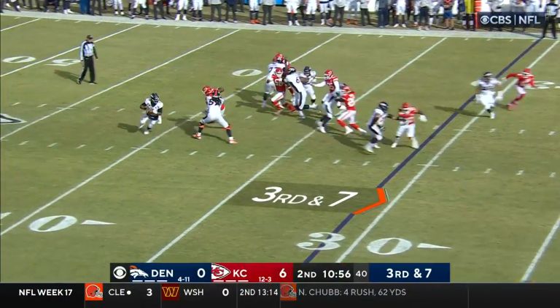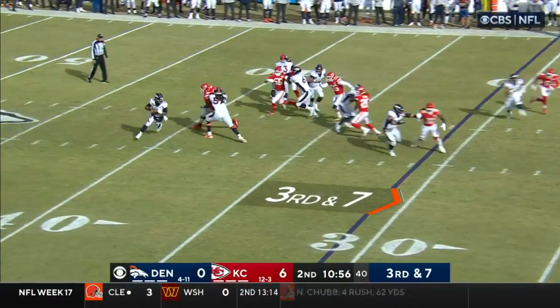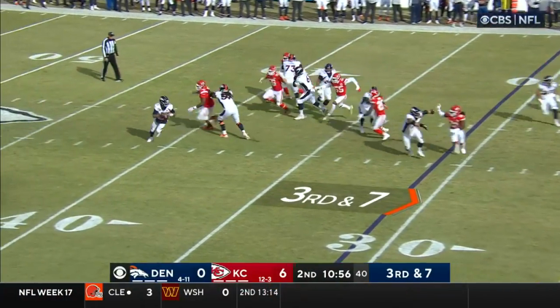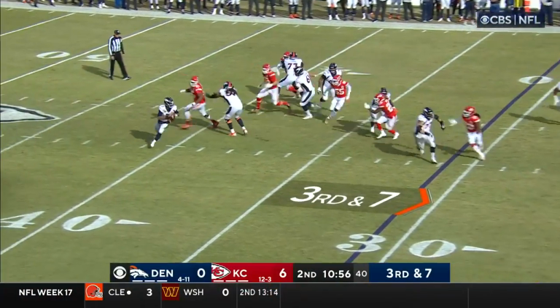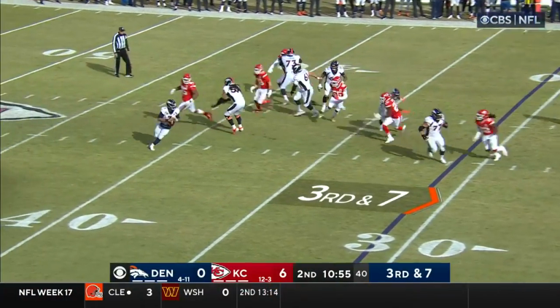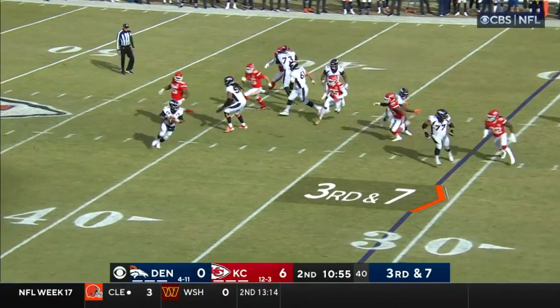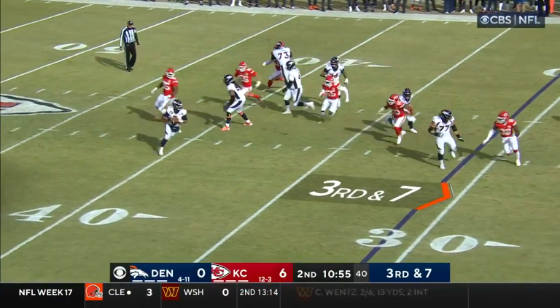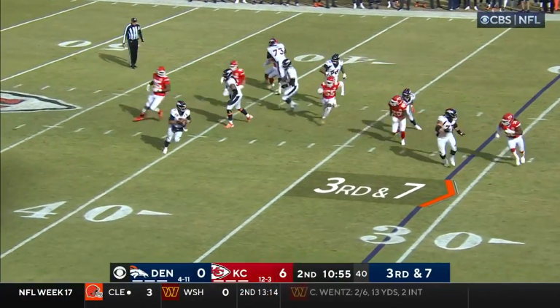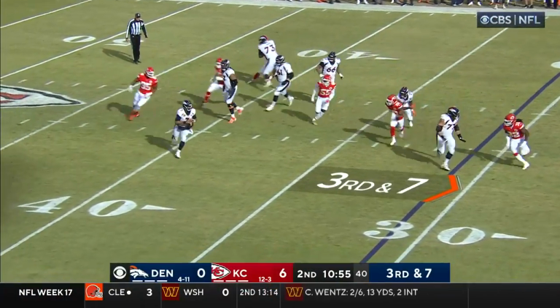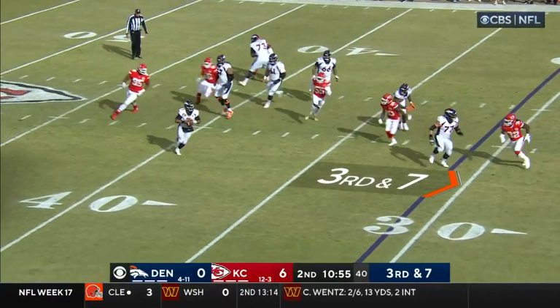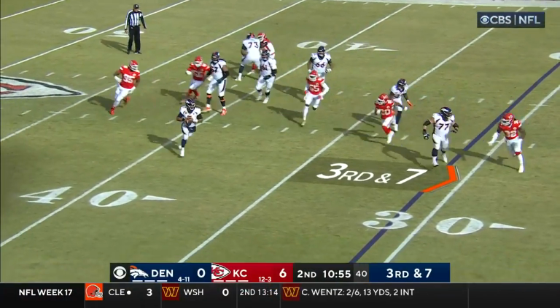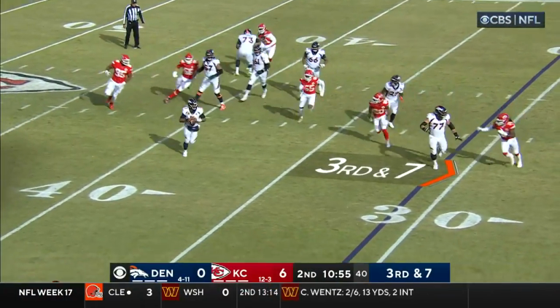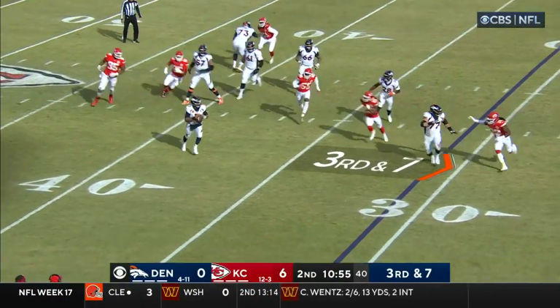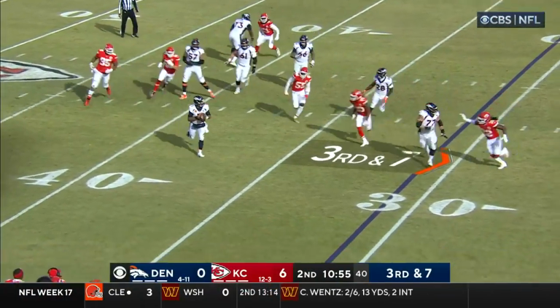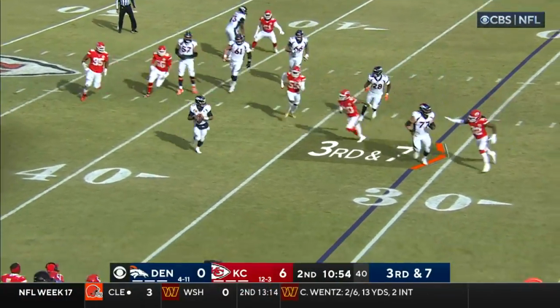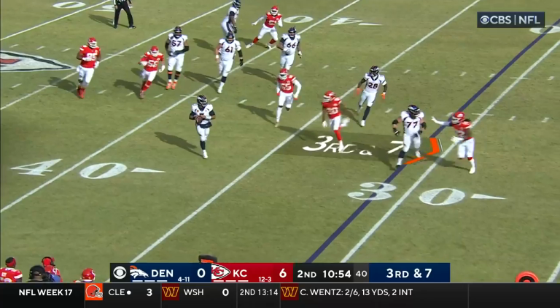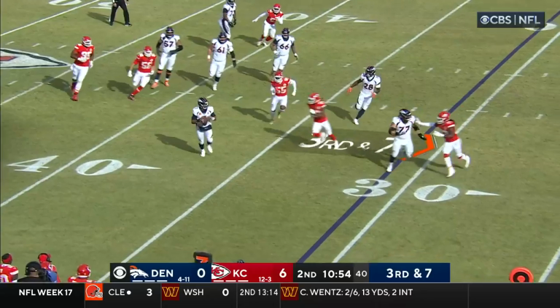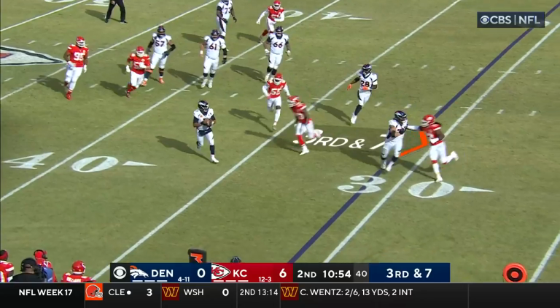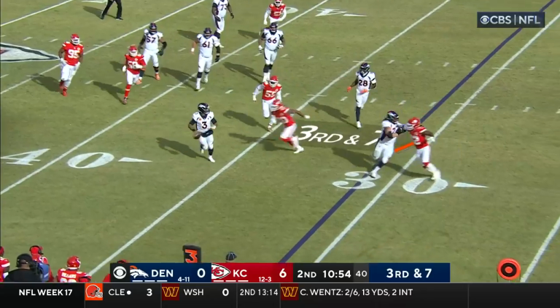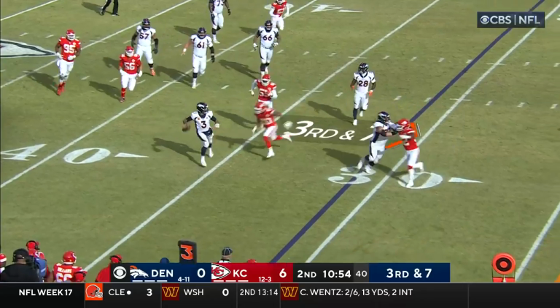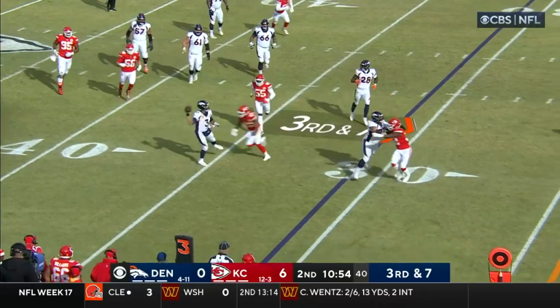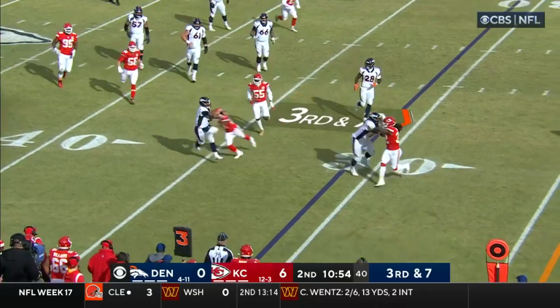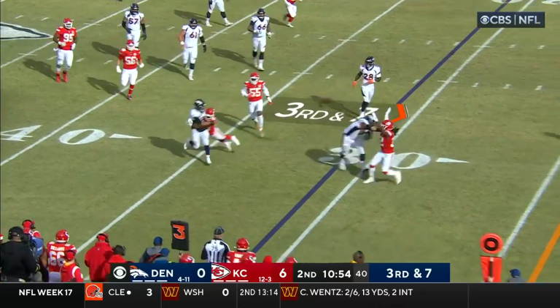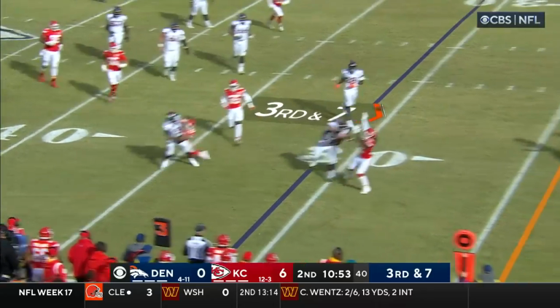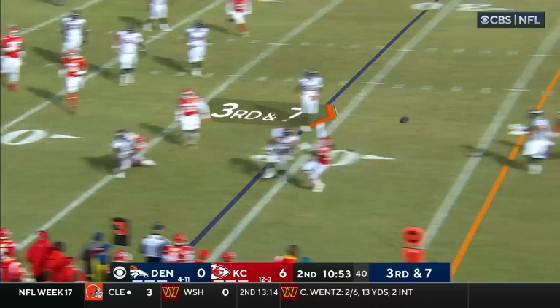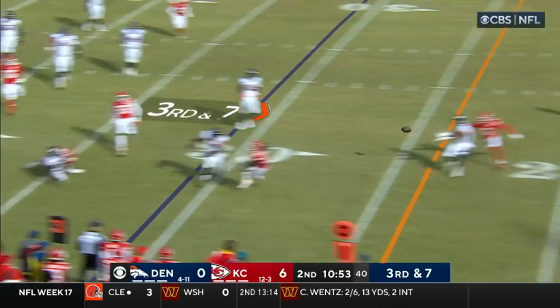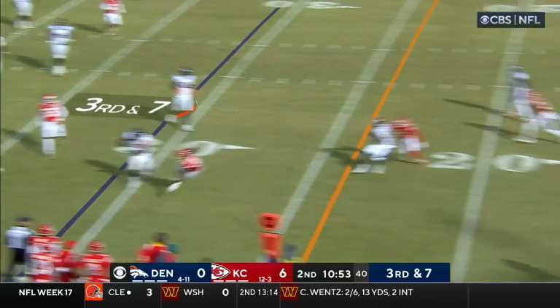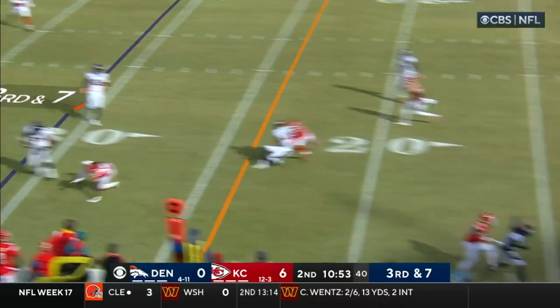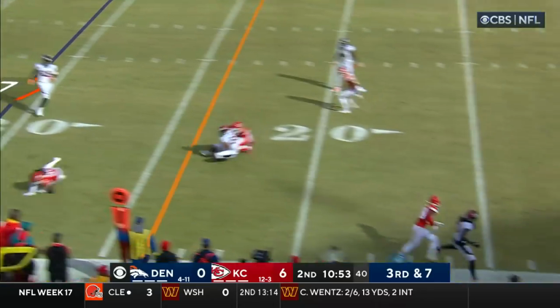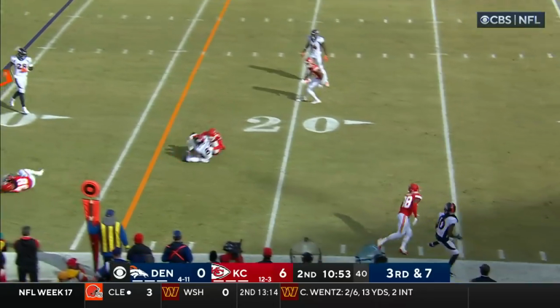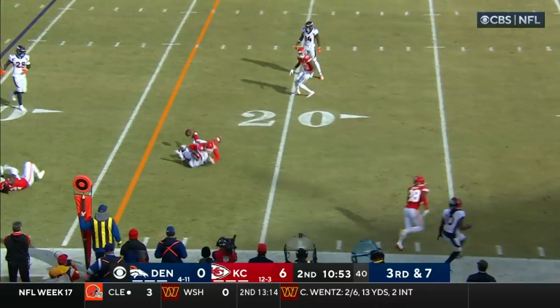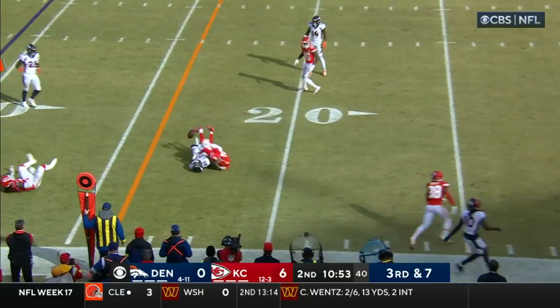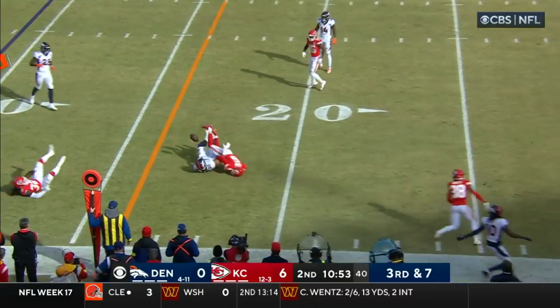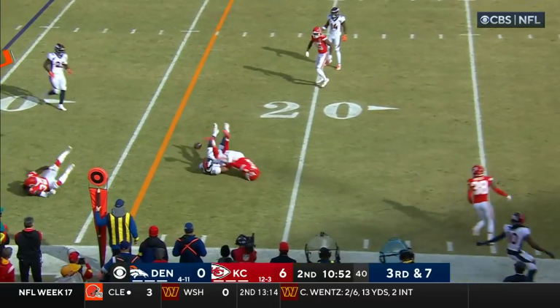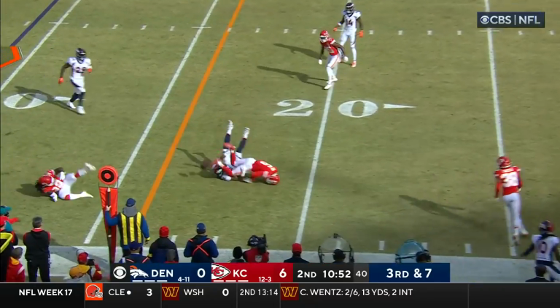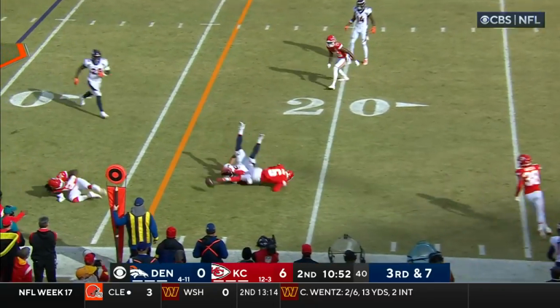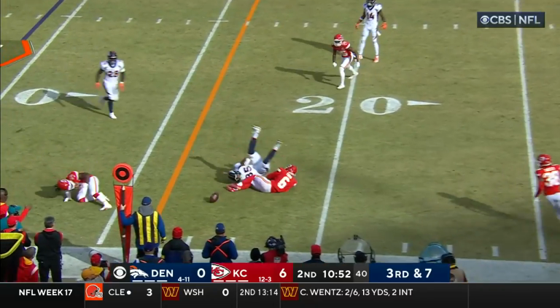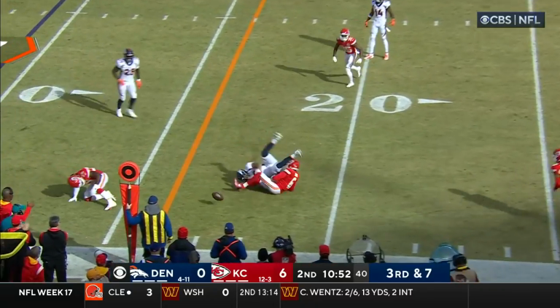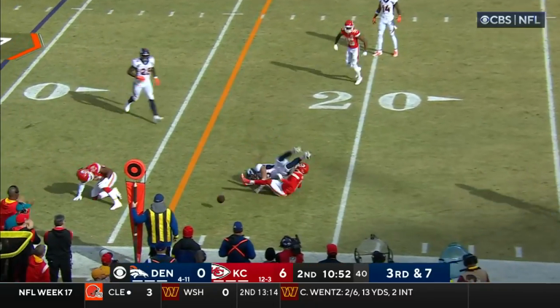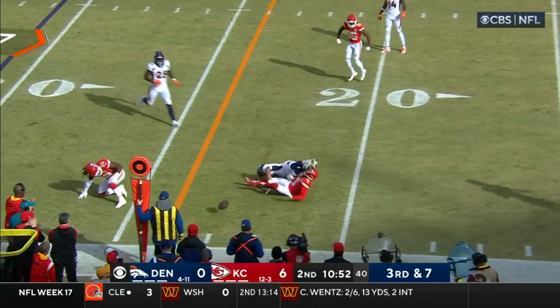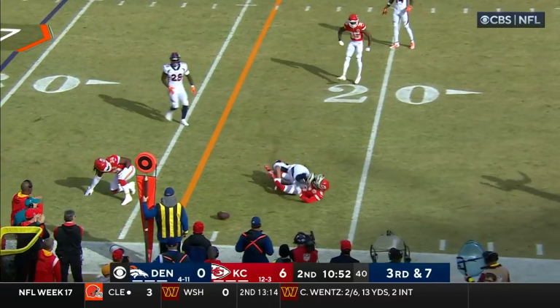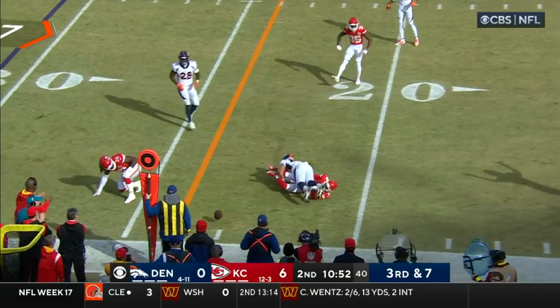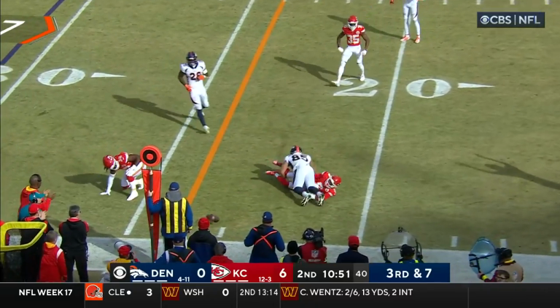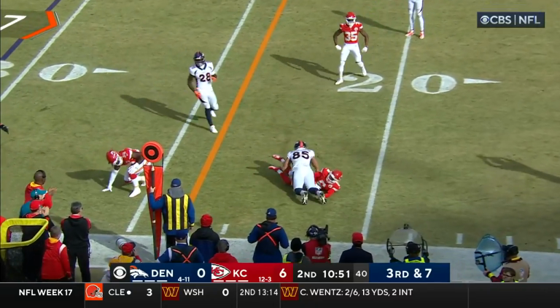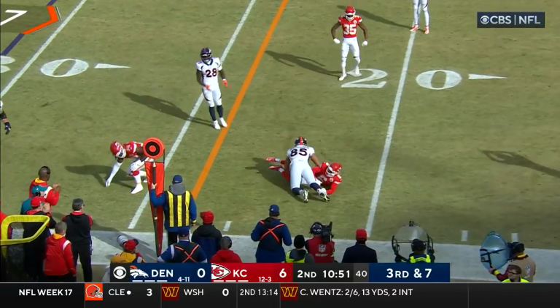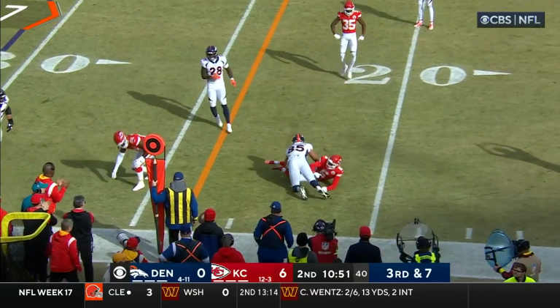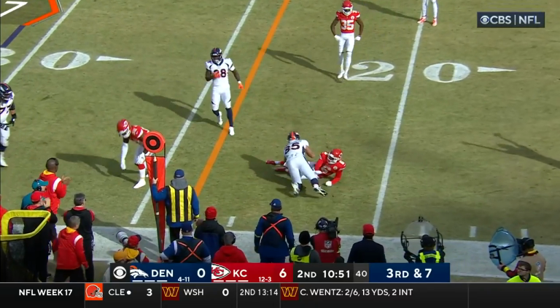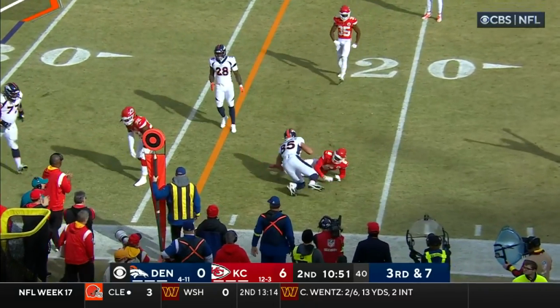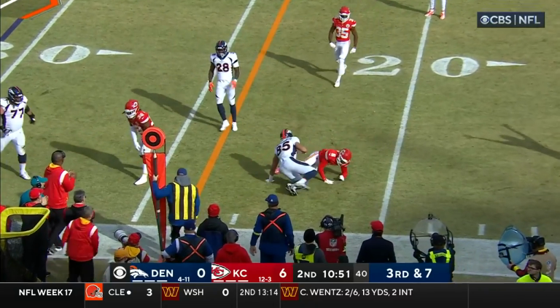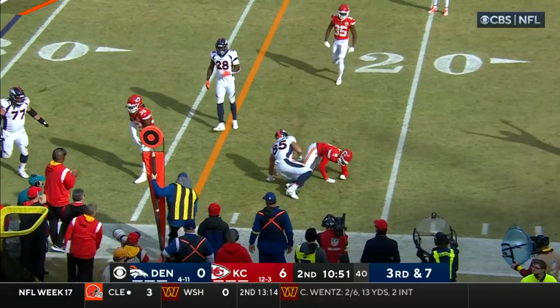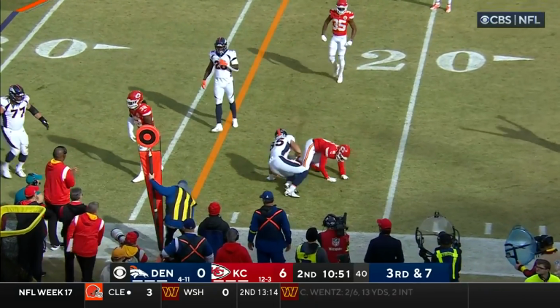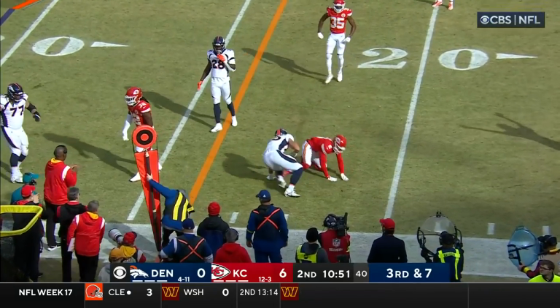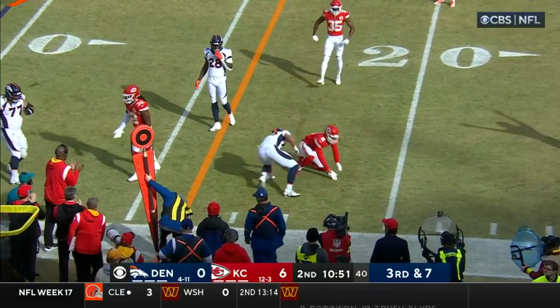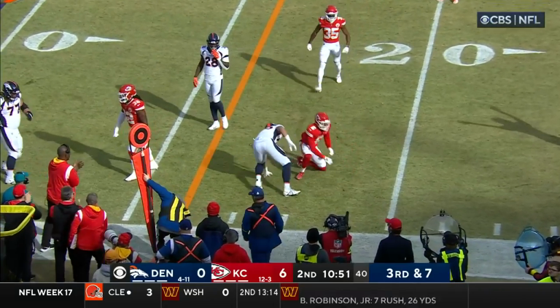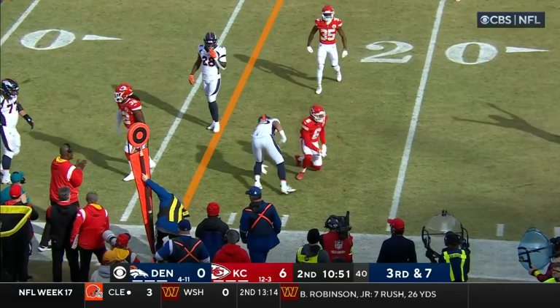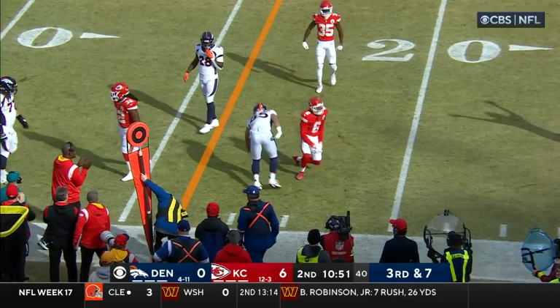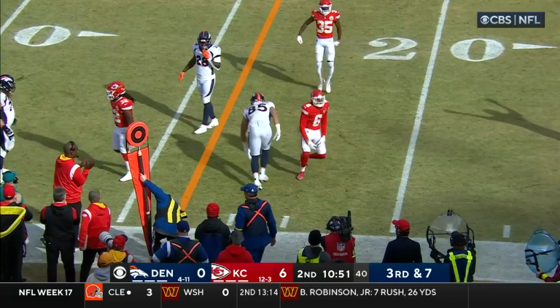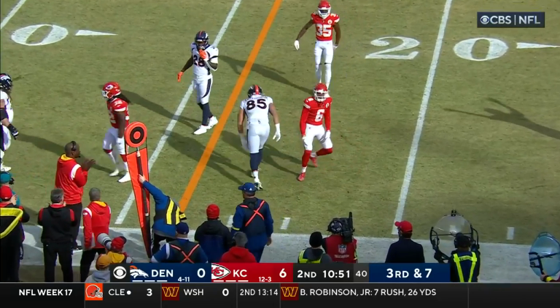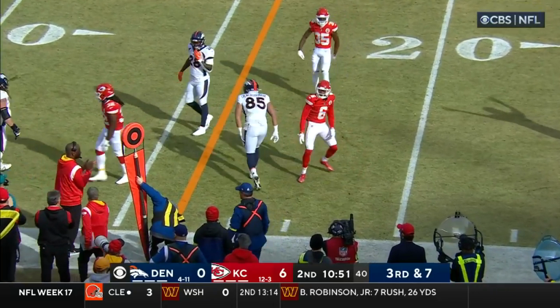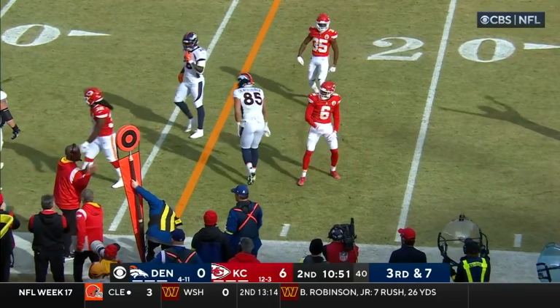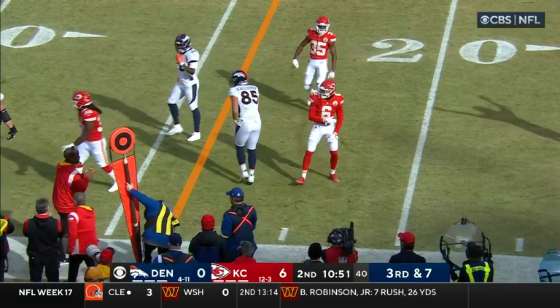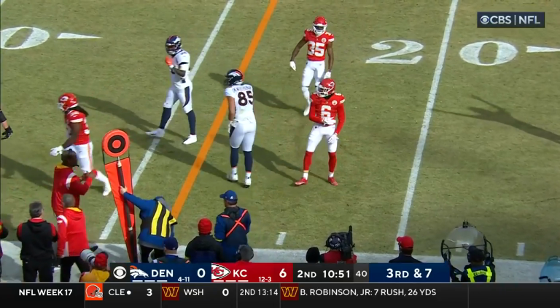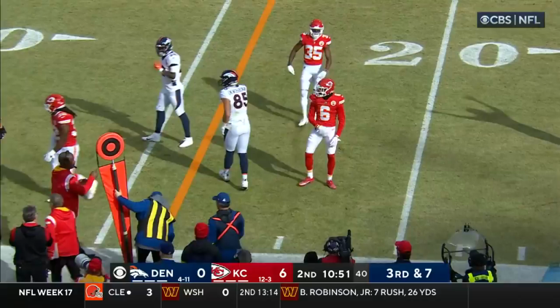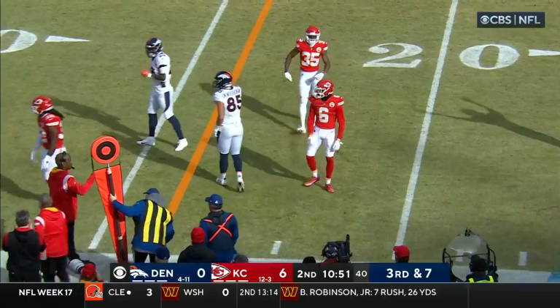Wilson on the move and throws — and it's incomplete.